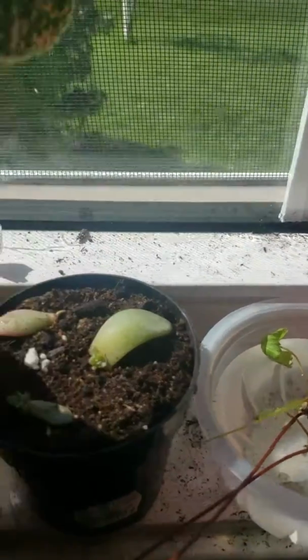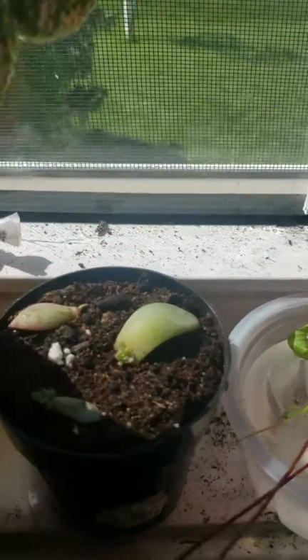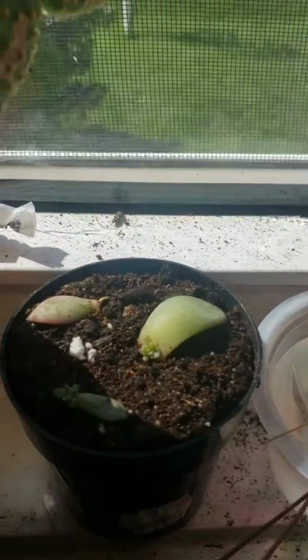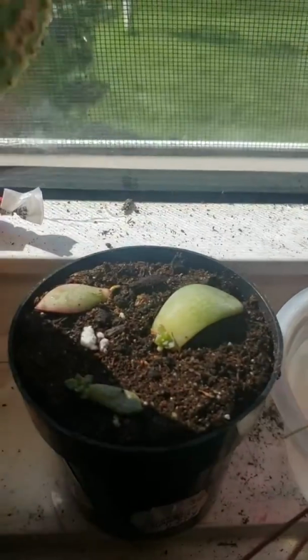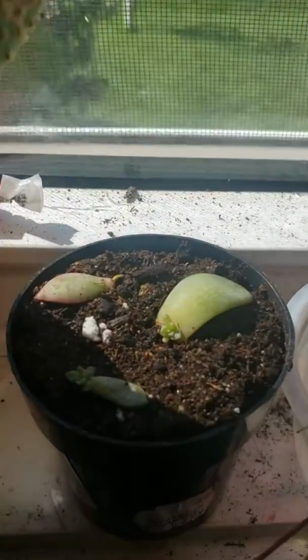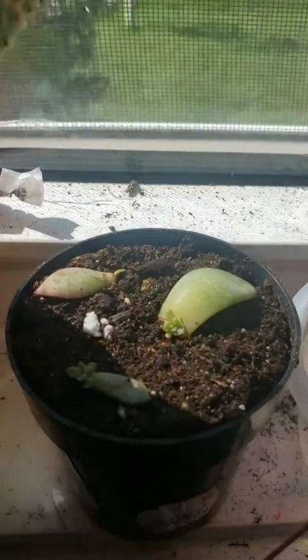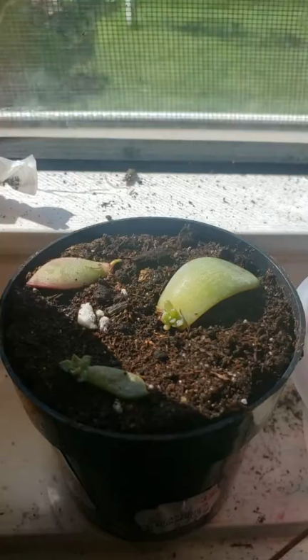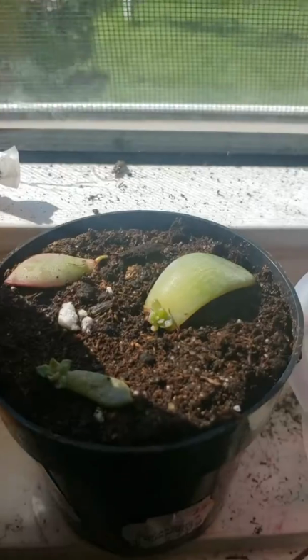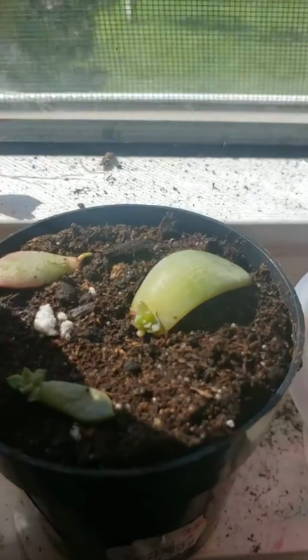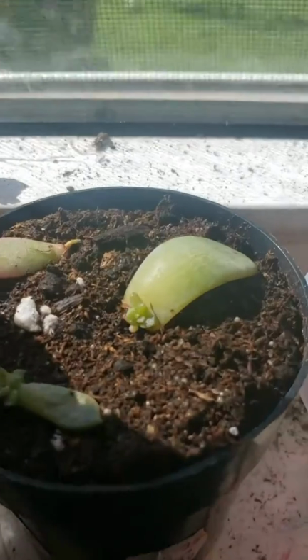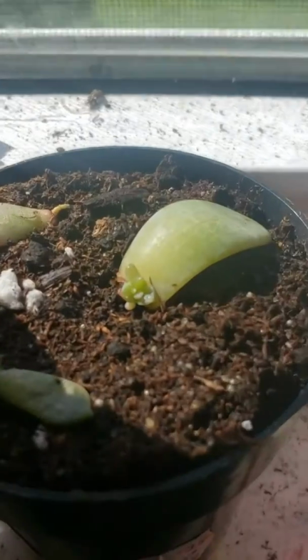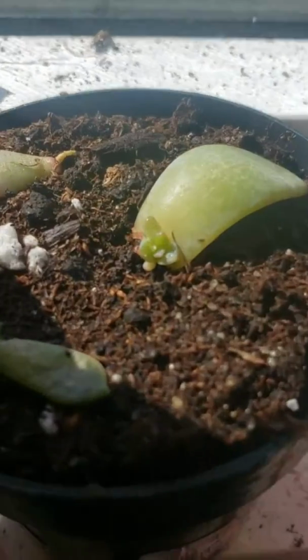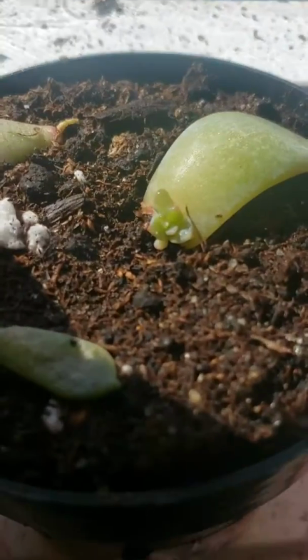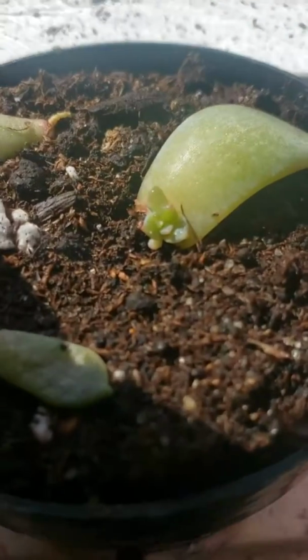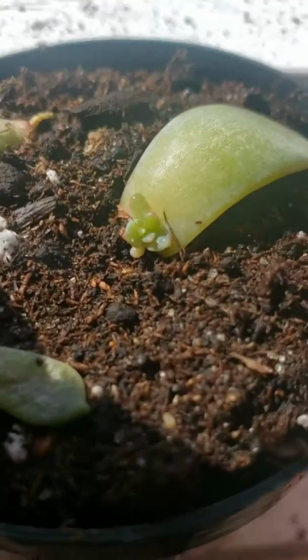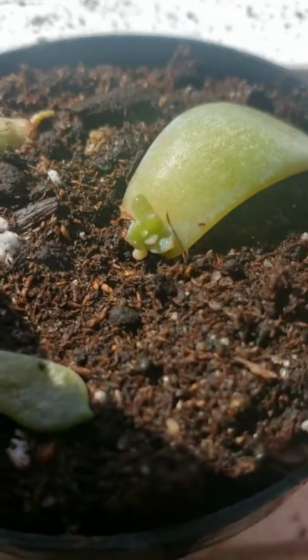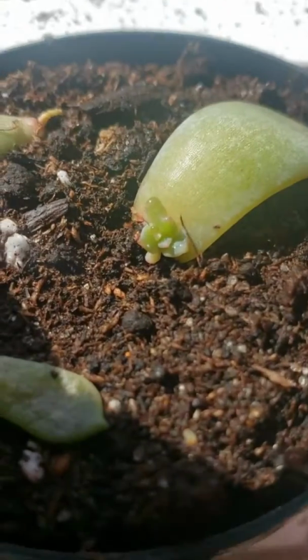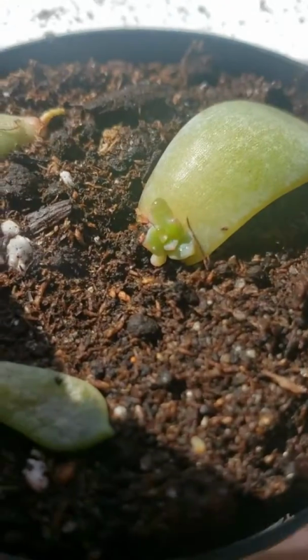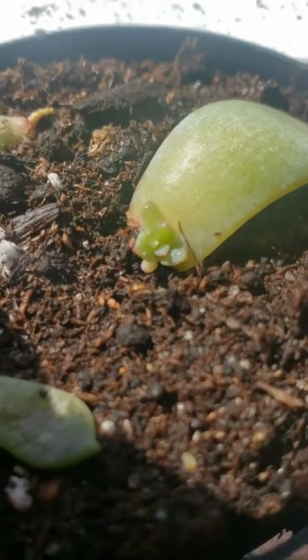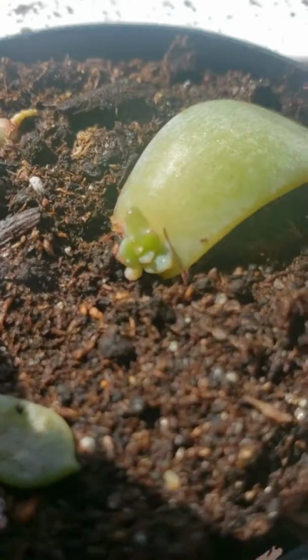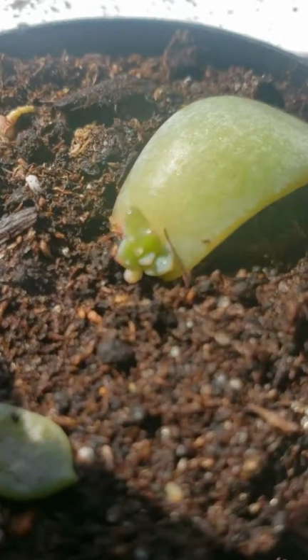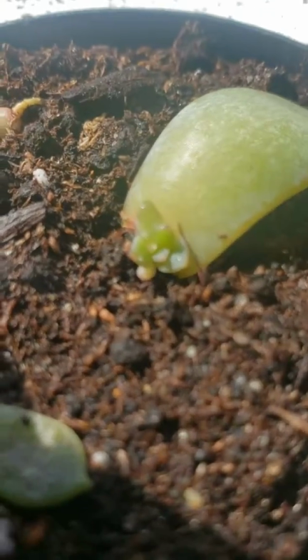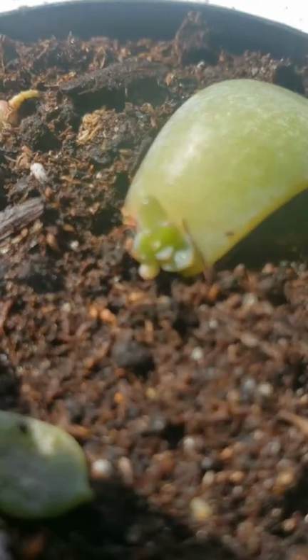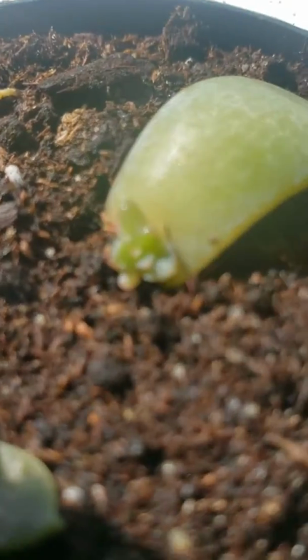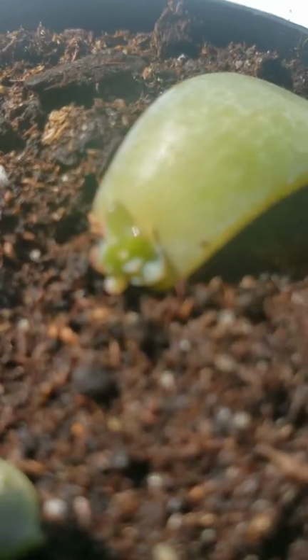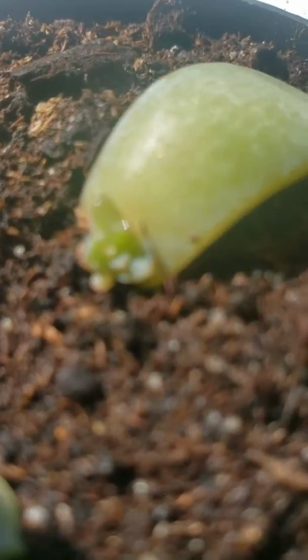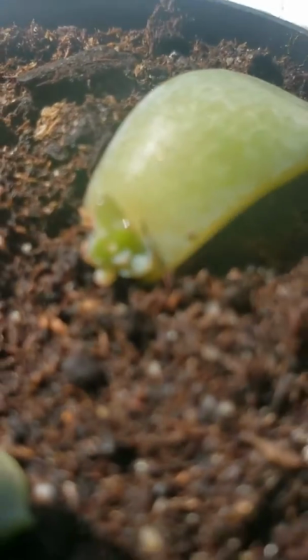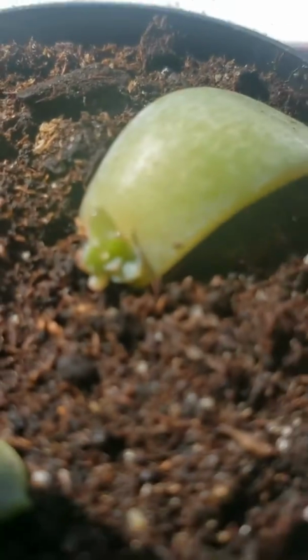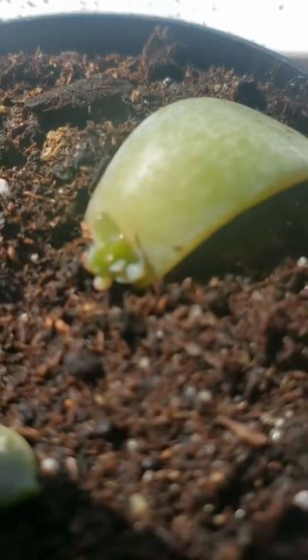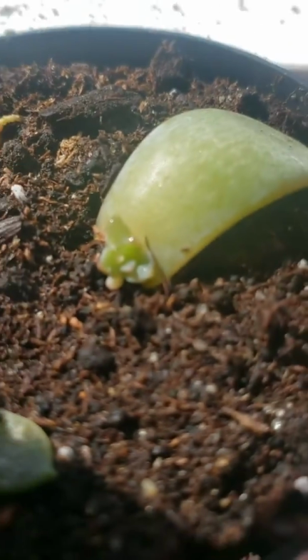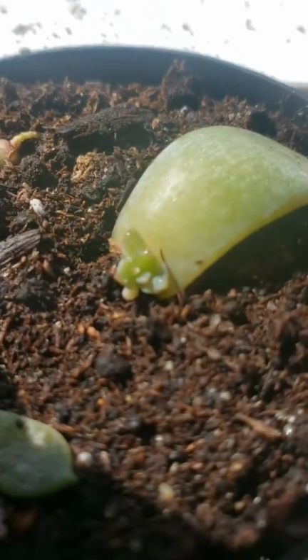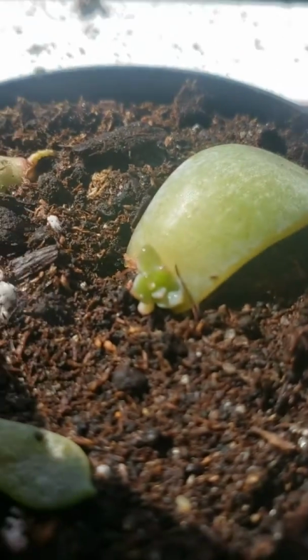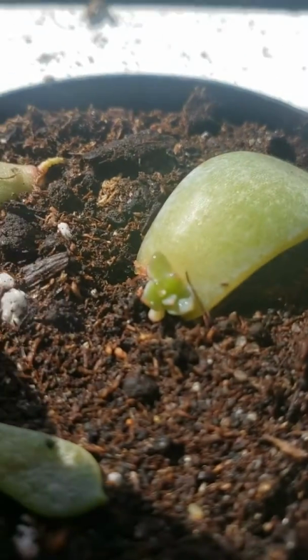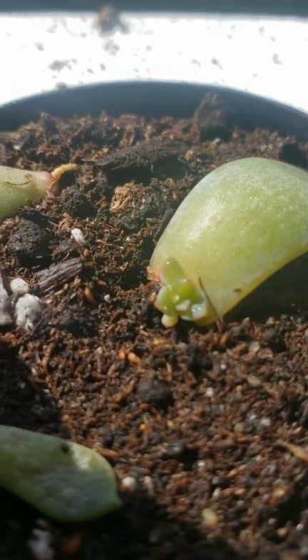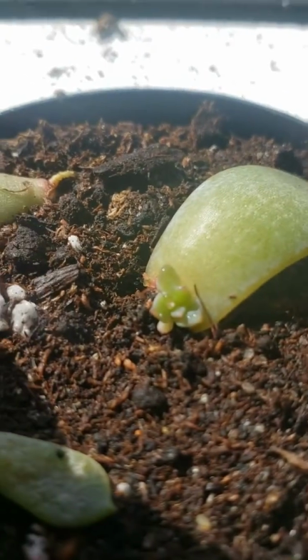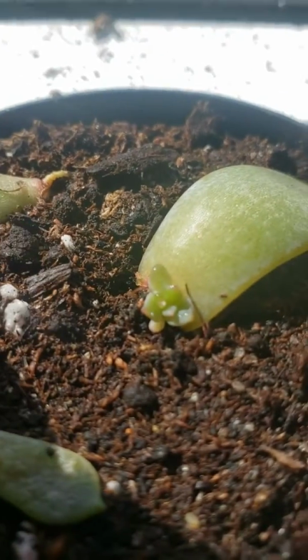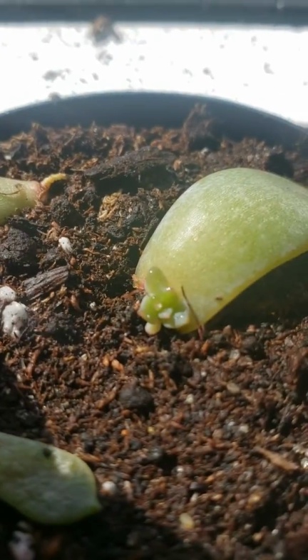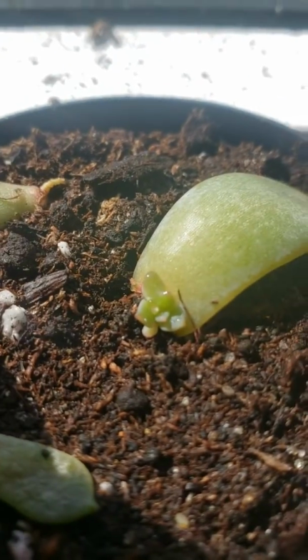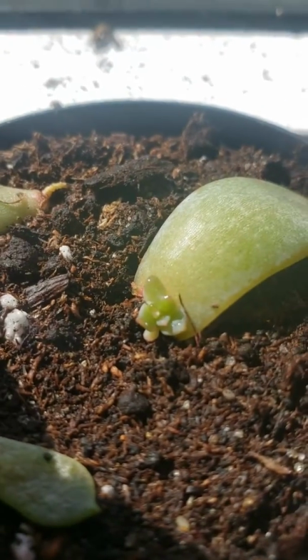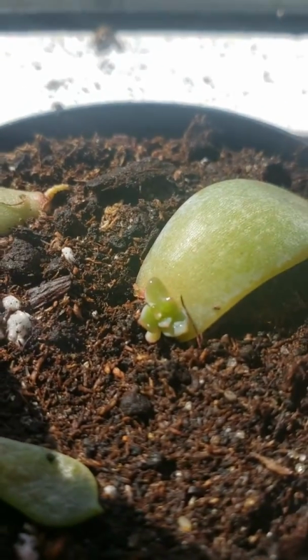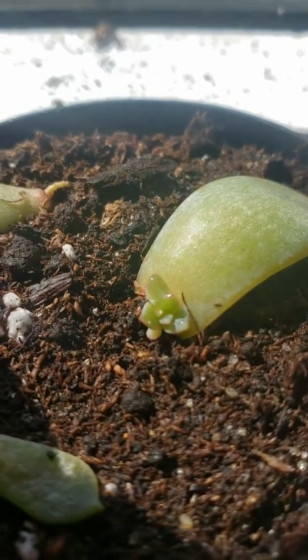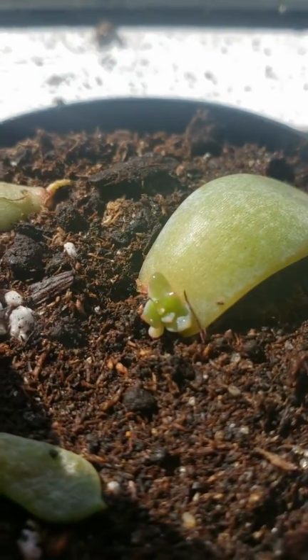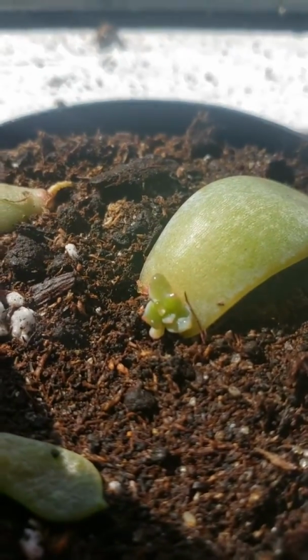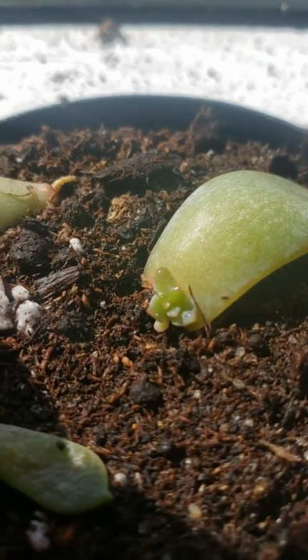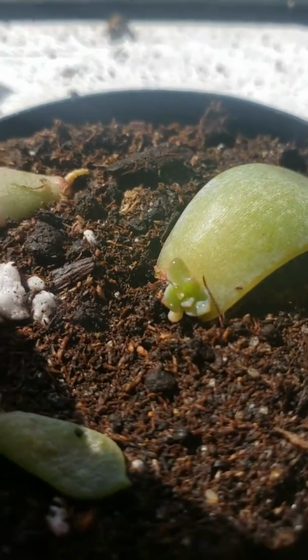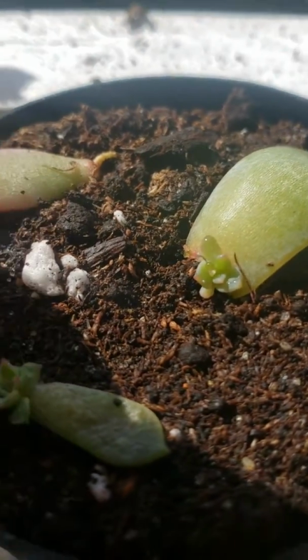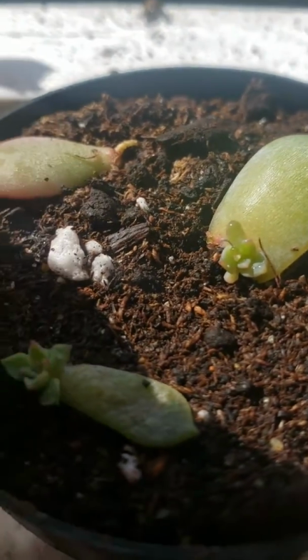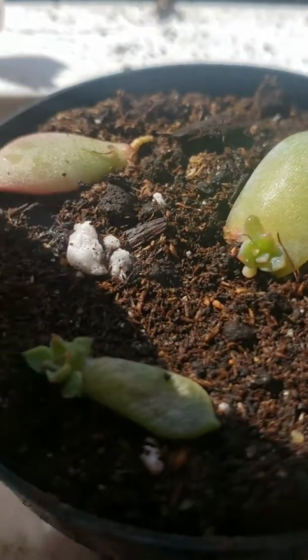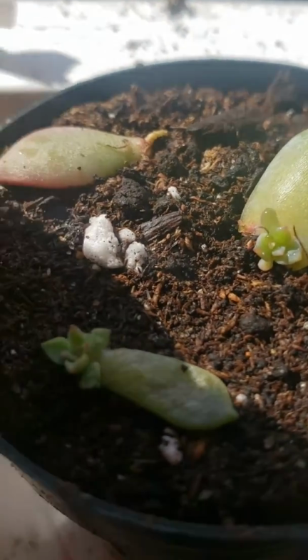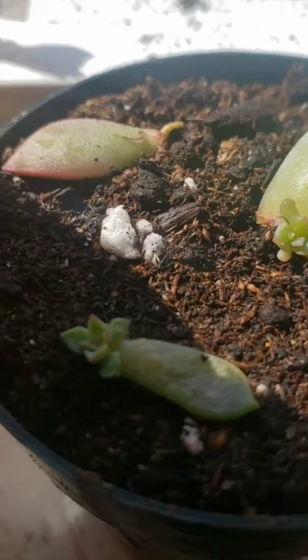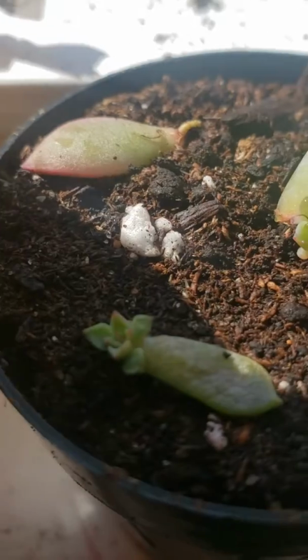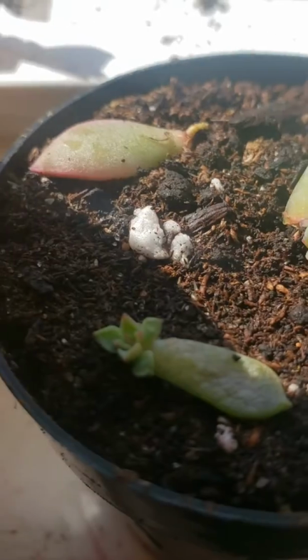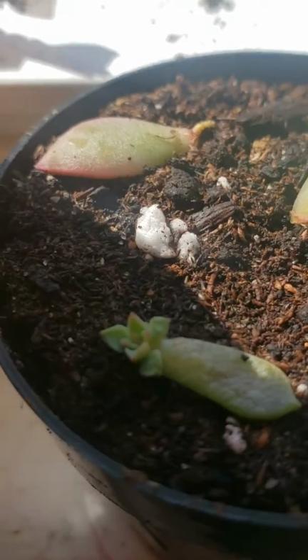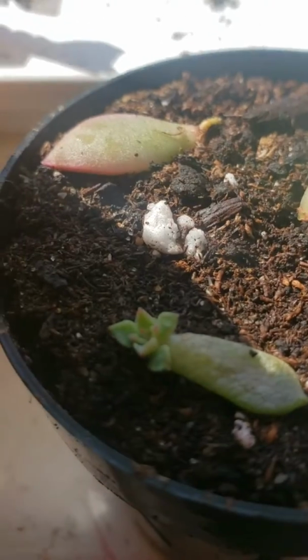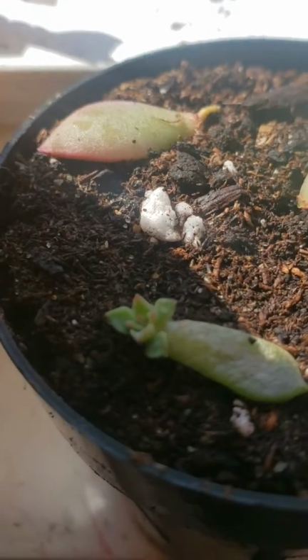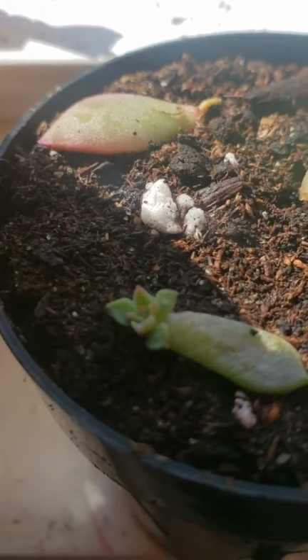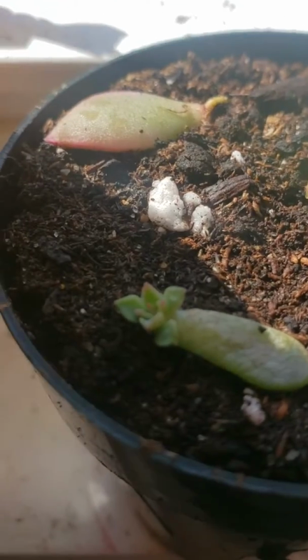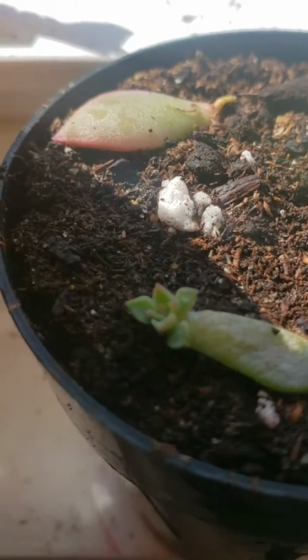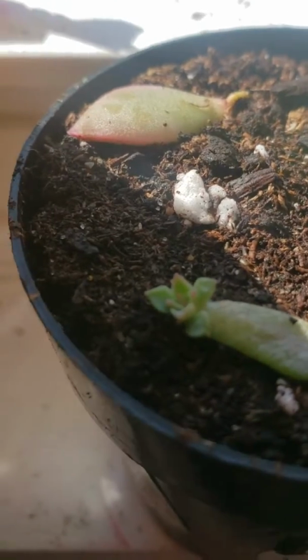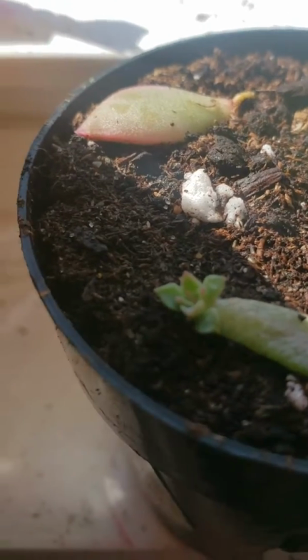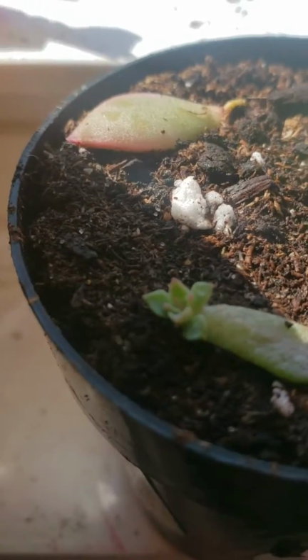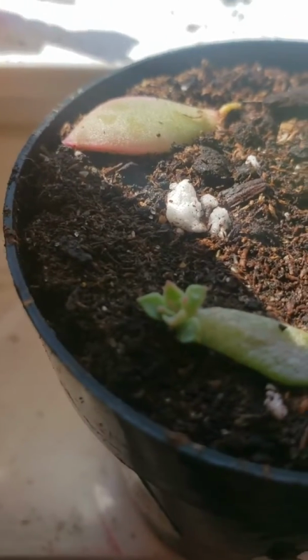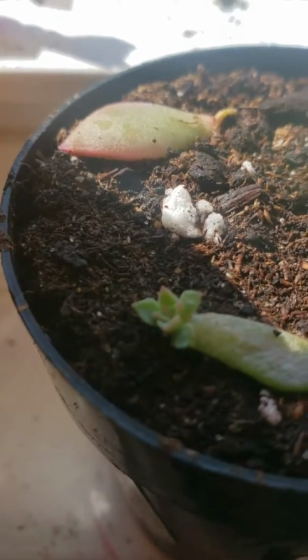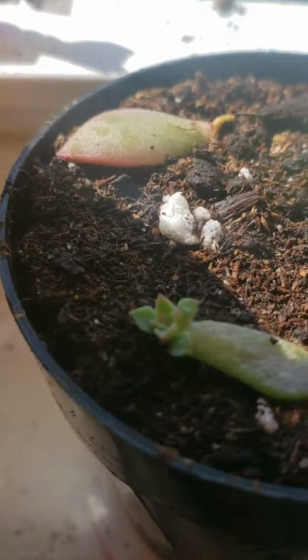Some more succulents propagating, little tiny babies.